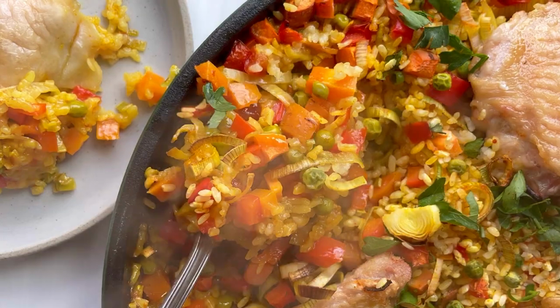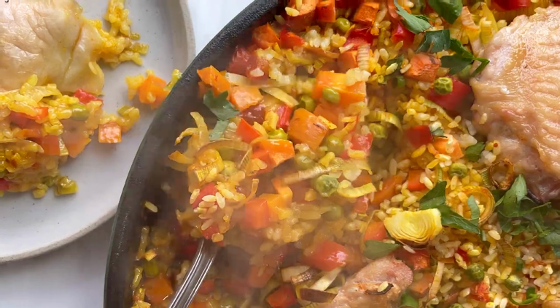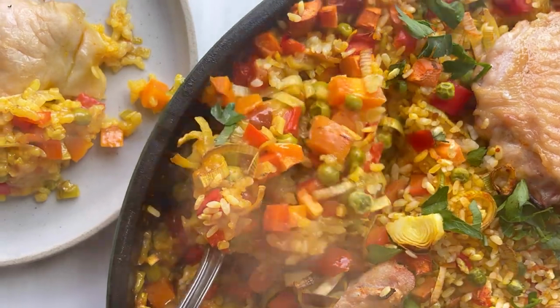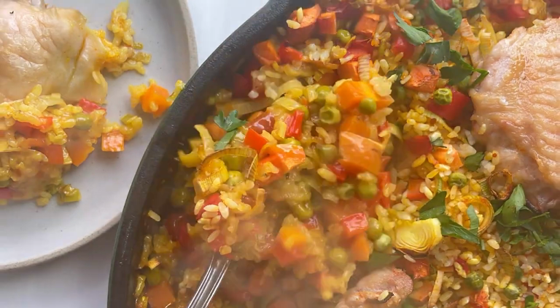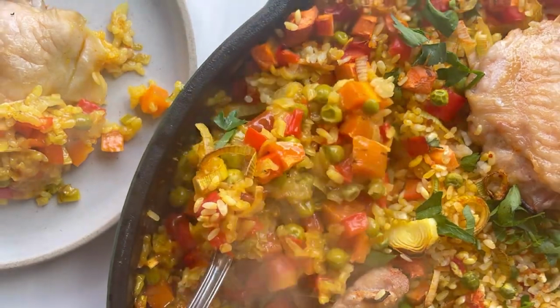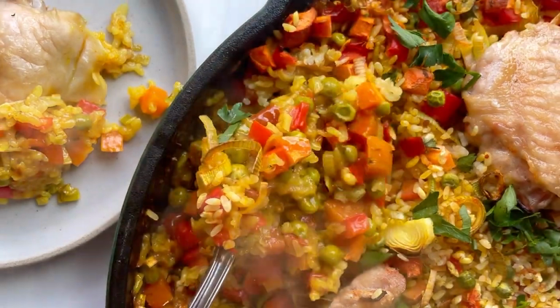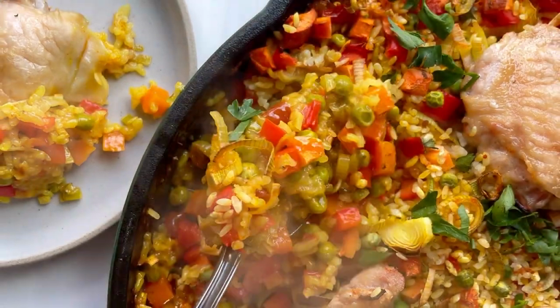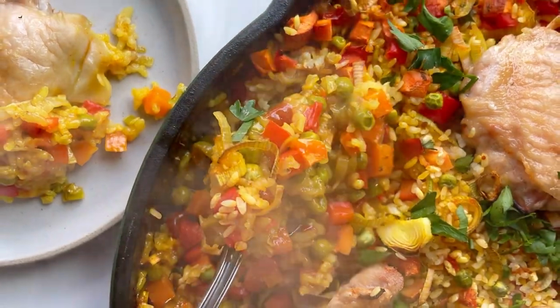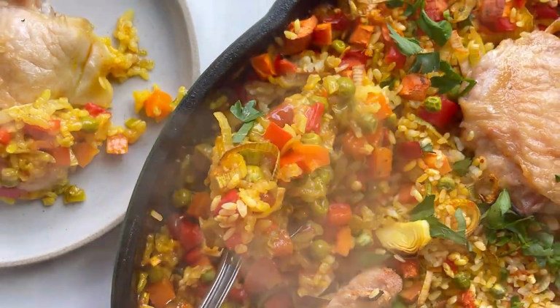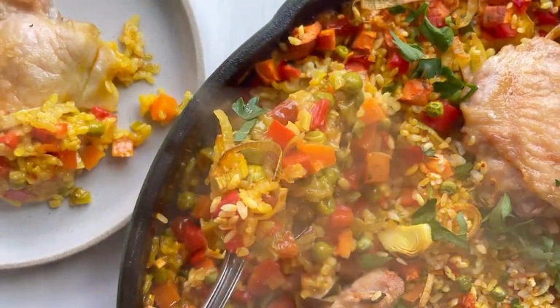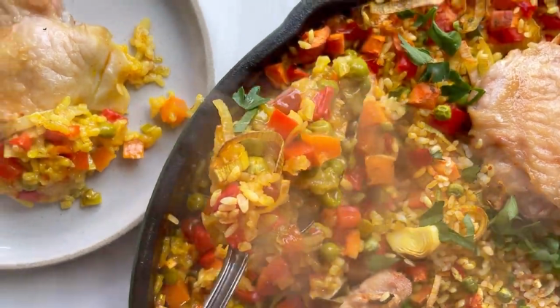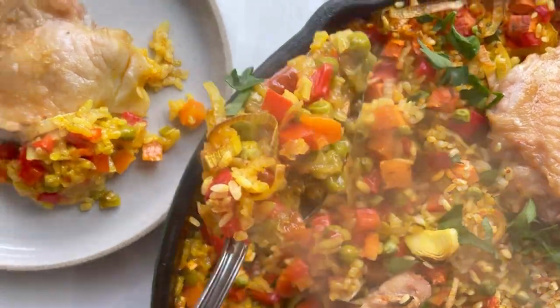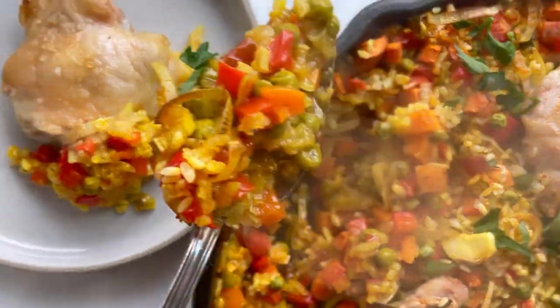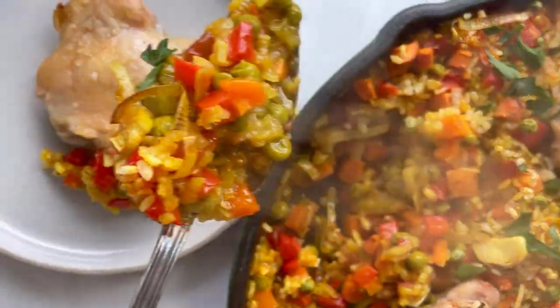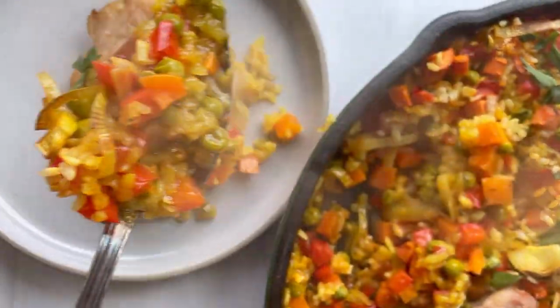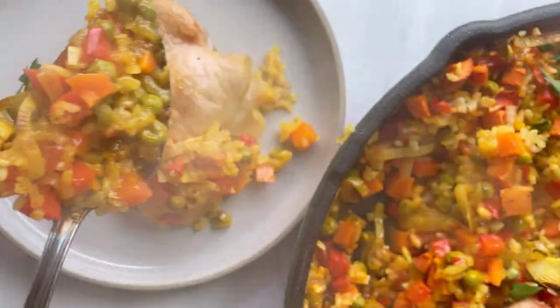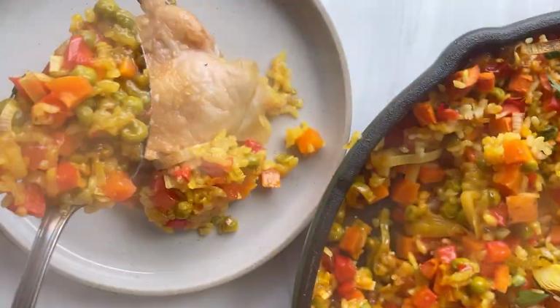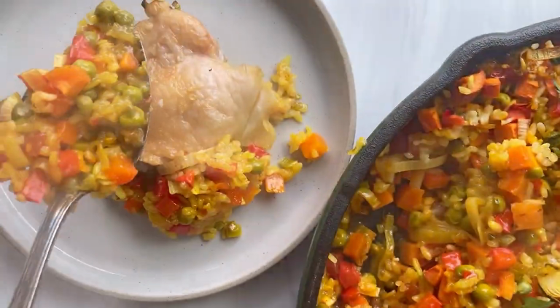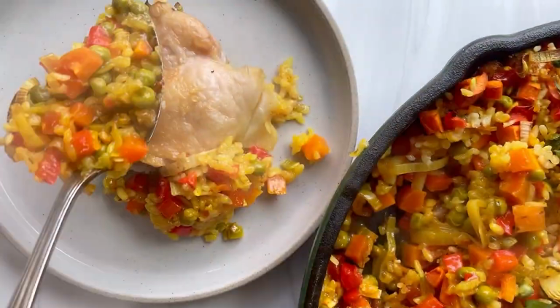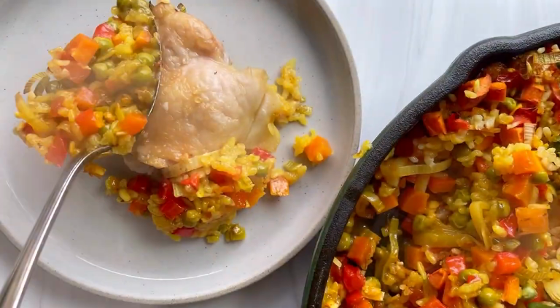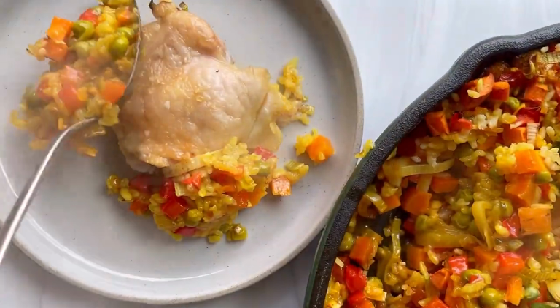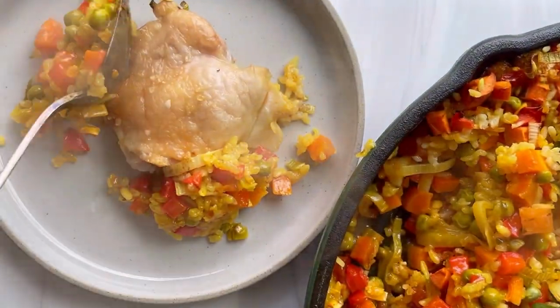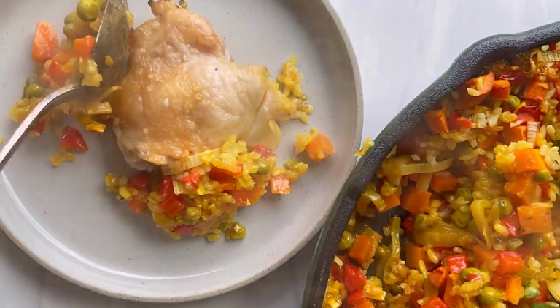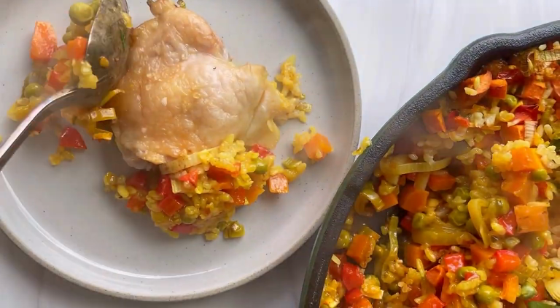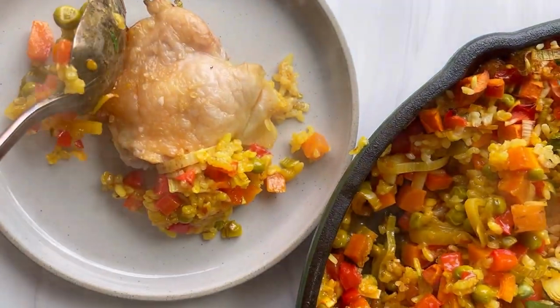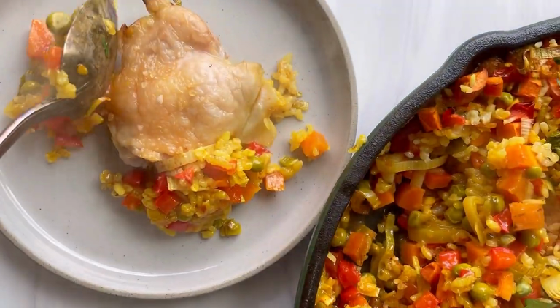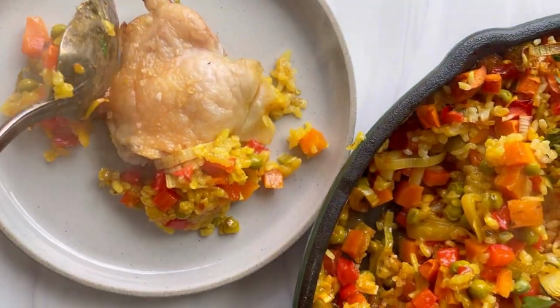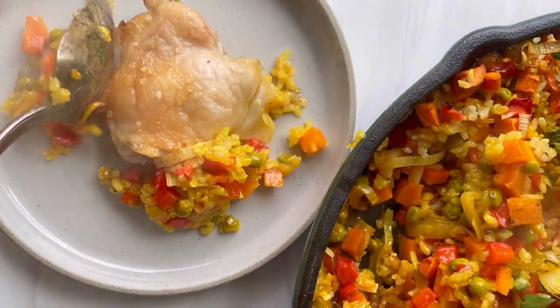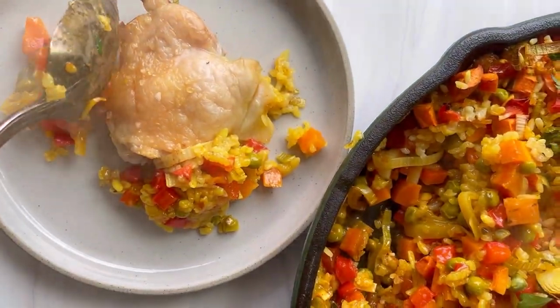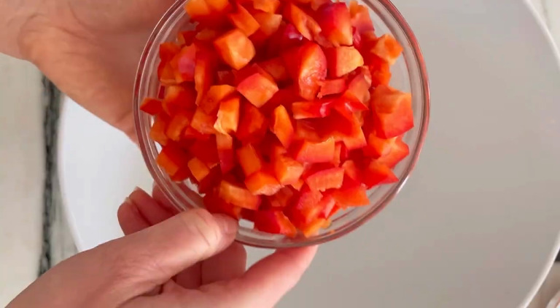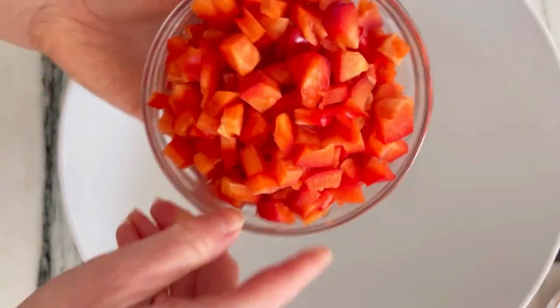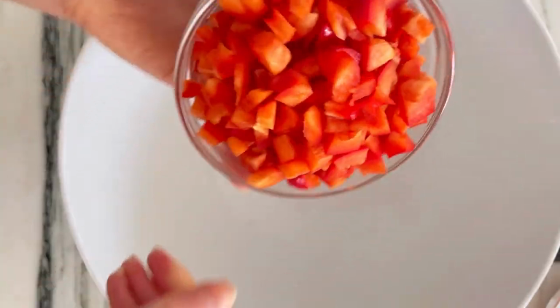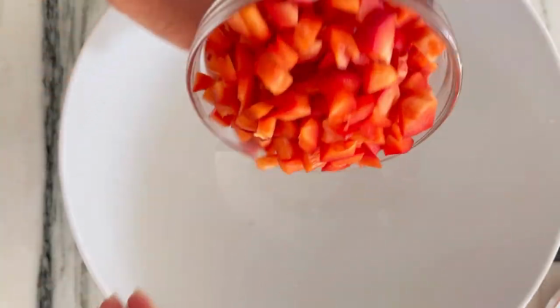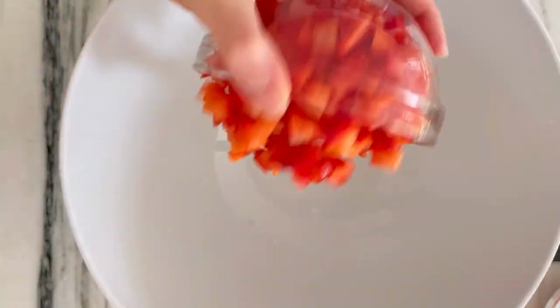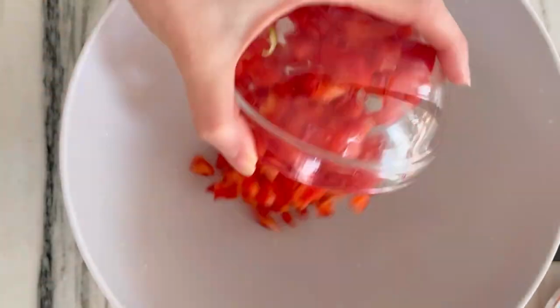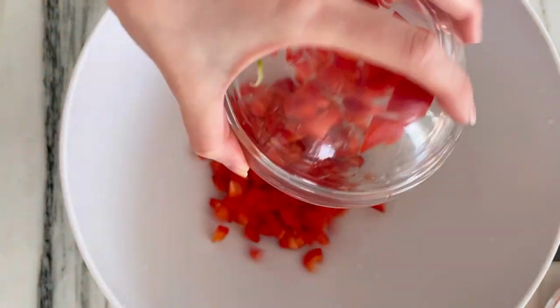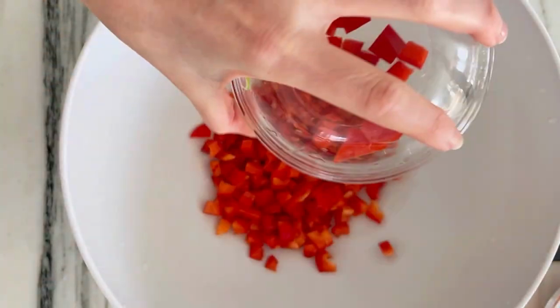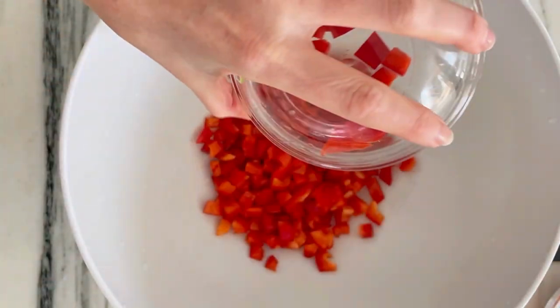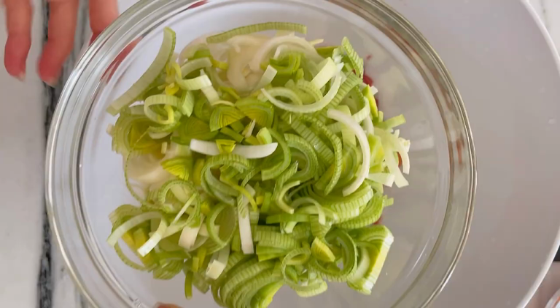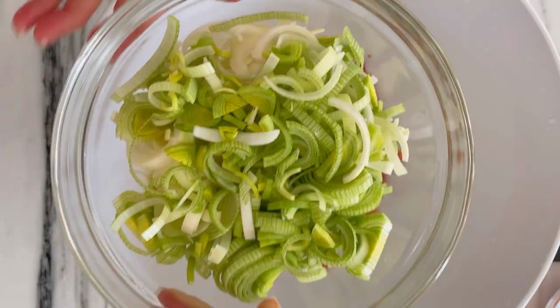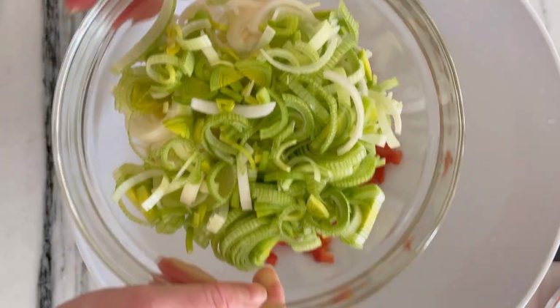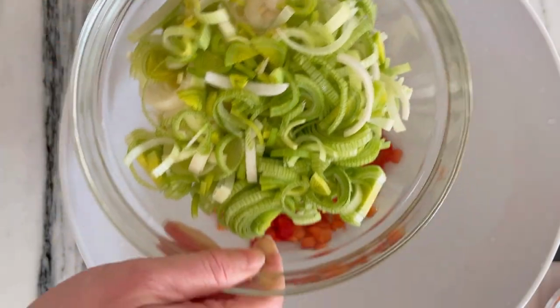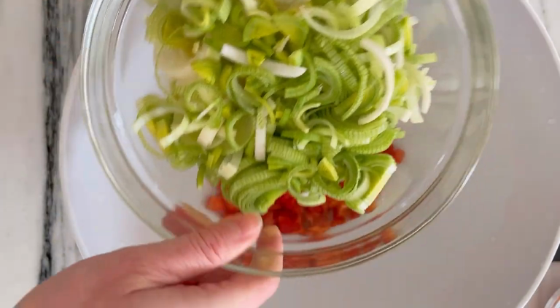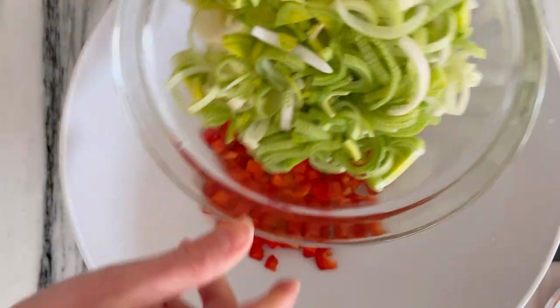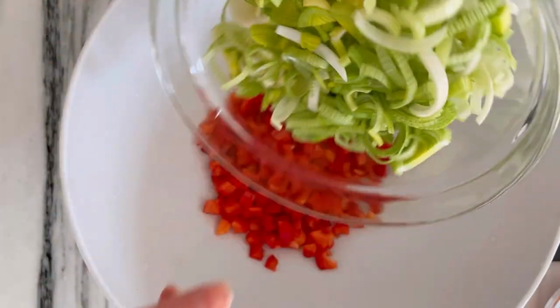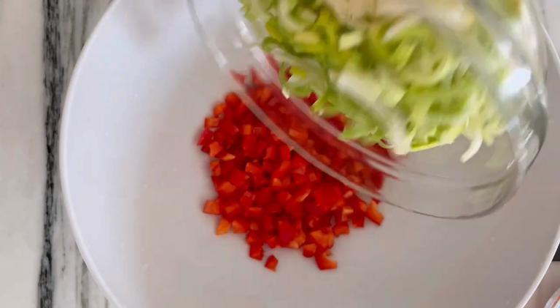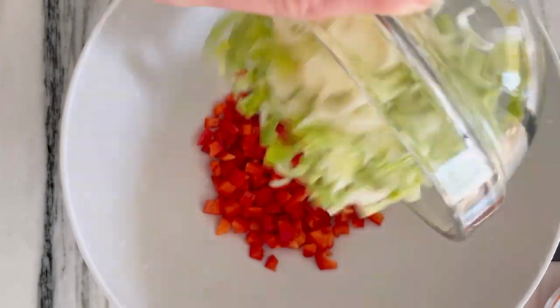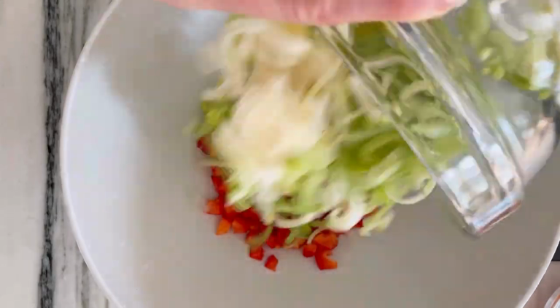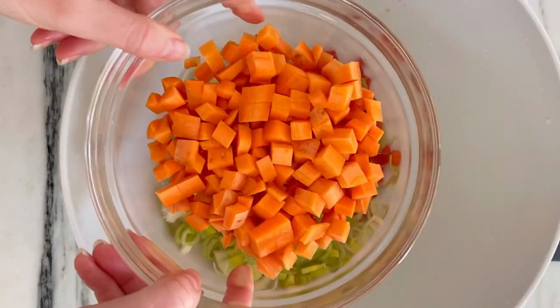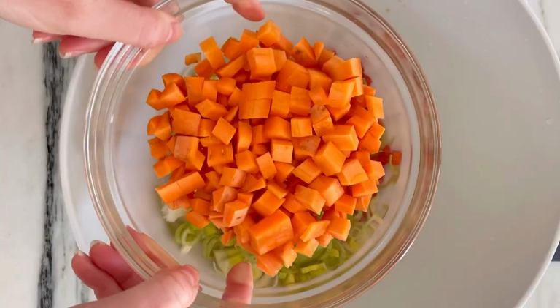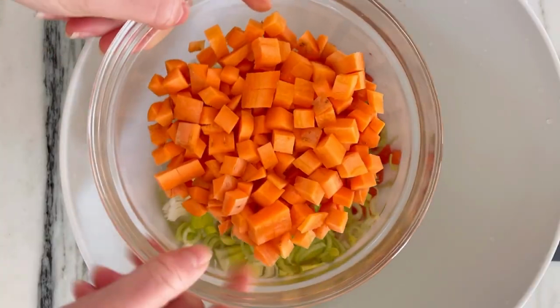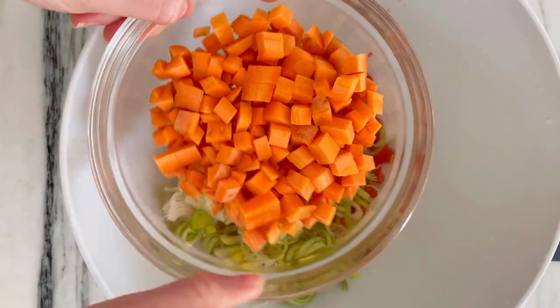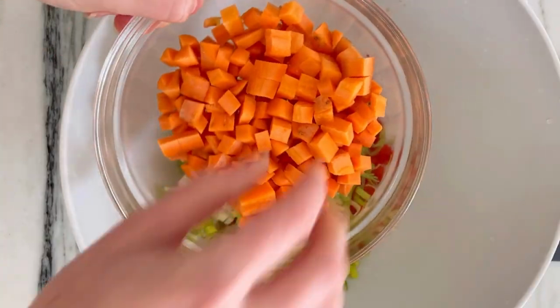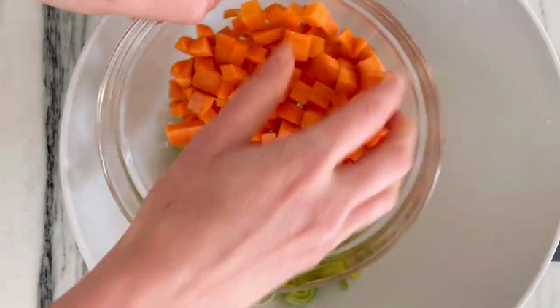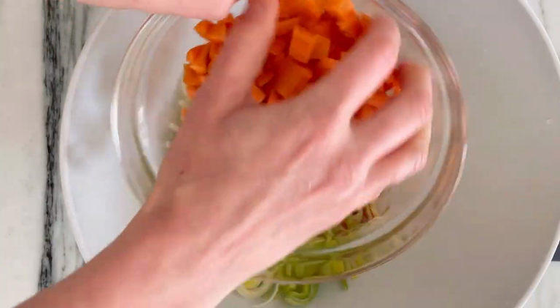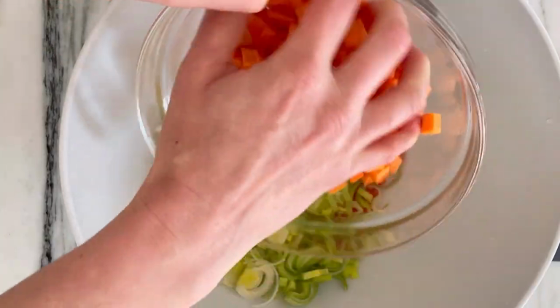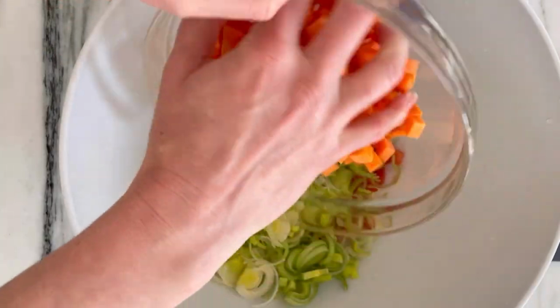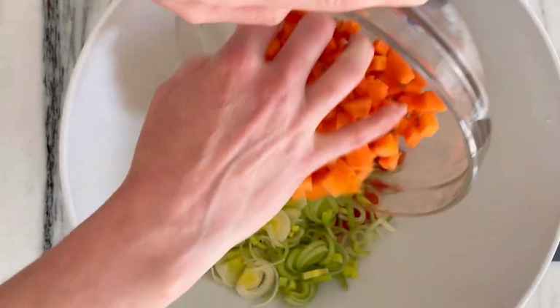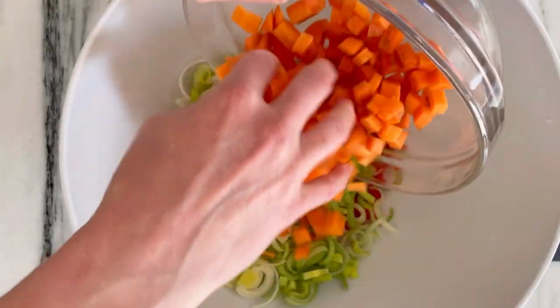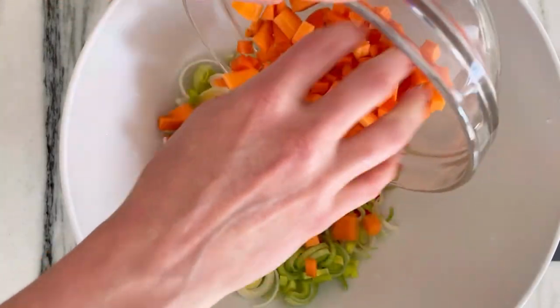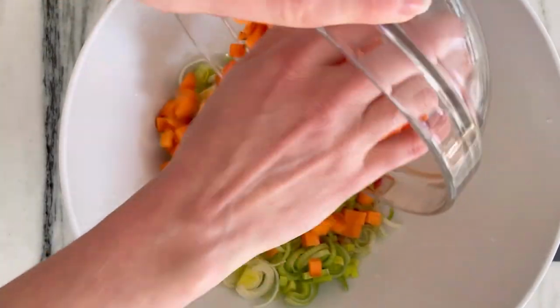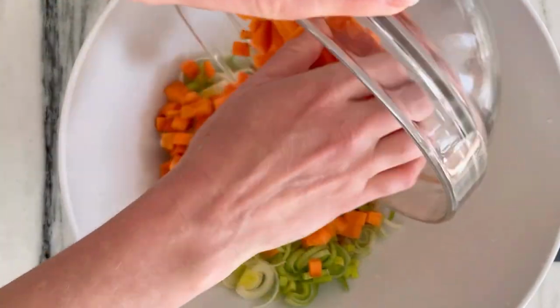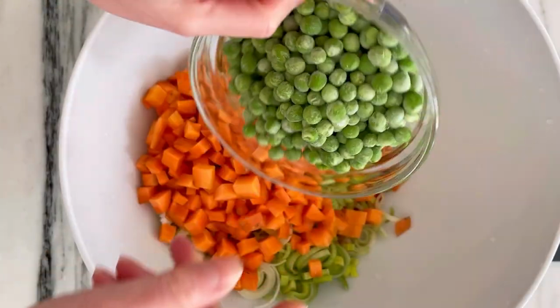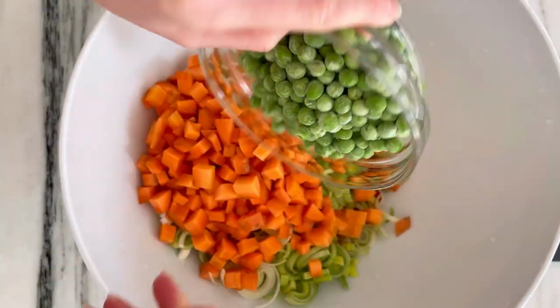Guys, it's paella, CRC style. Chicken and rice casseroles have kind of become my signature over the years, so I thought I would paella-fy one.